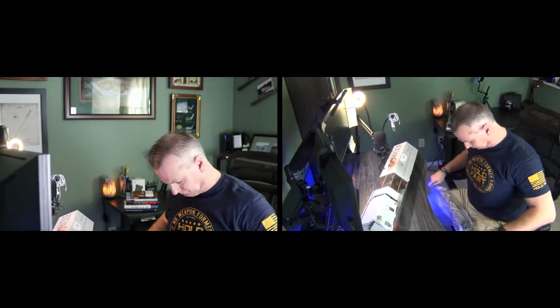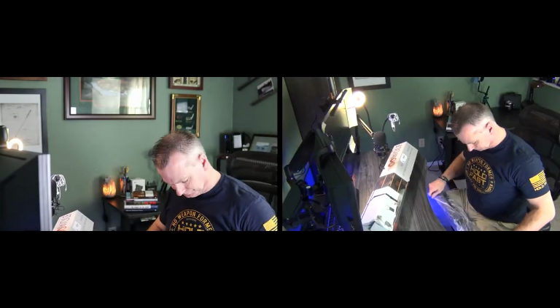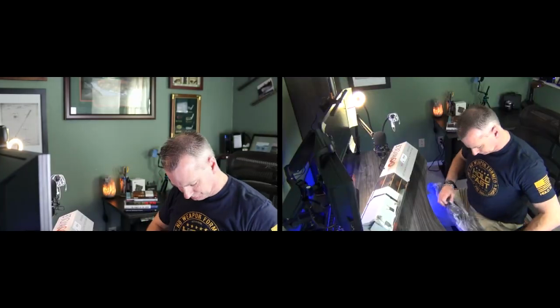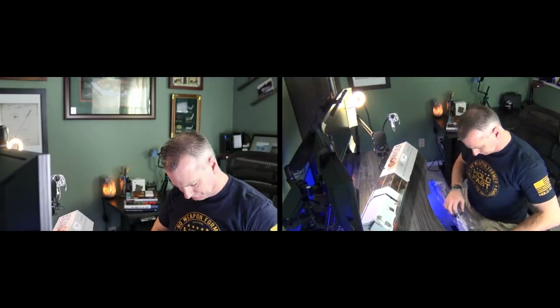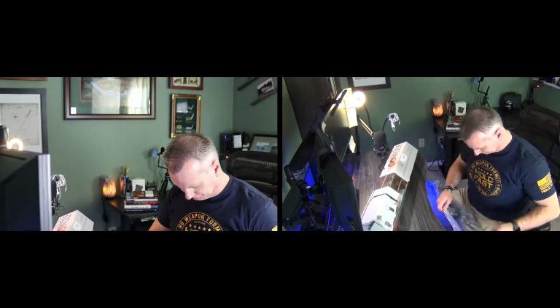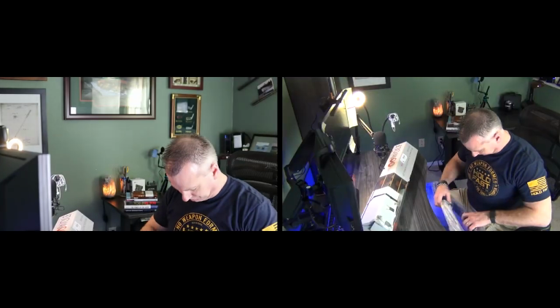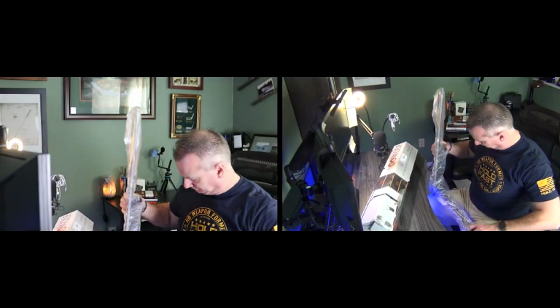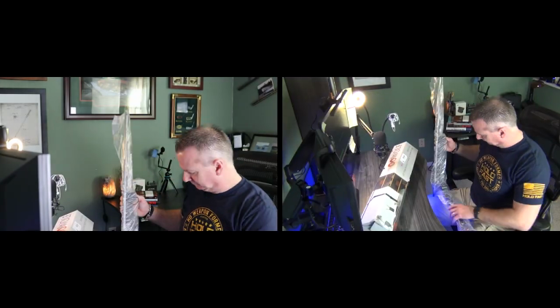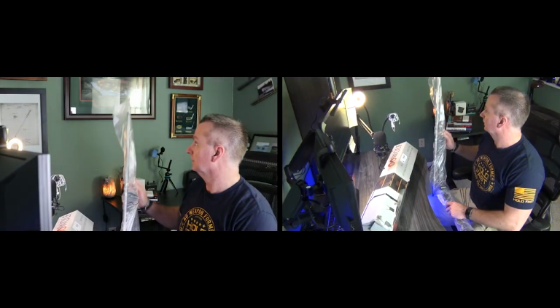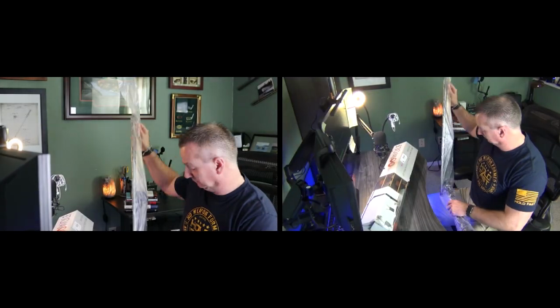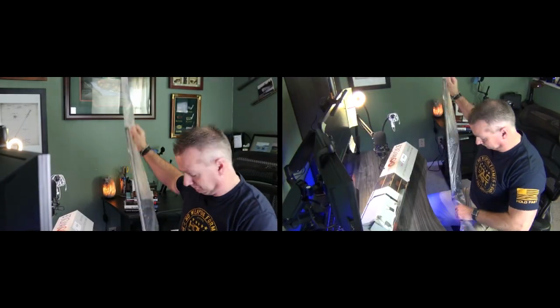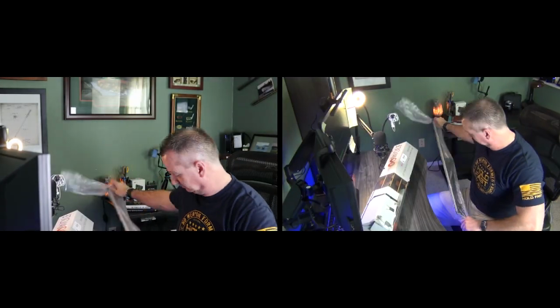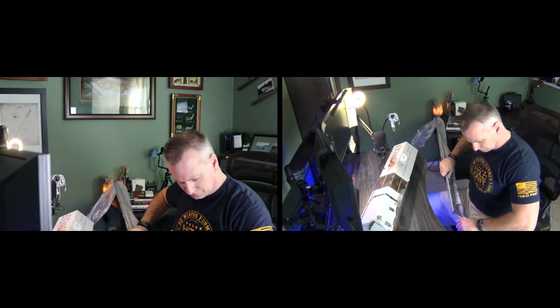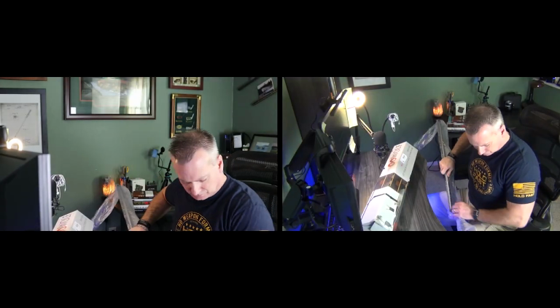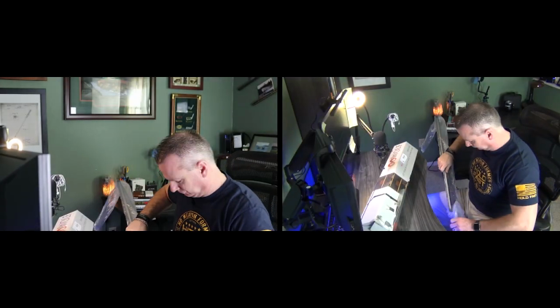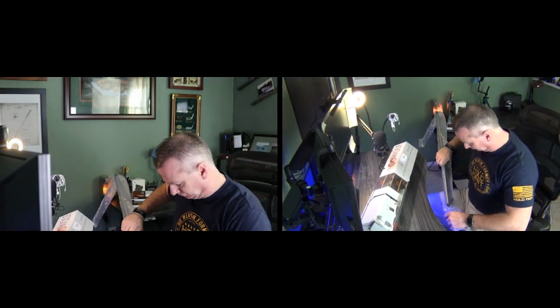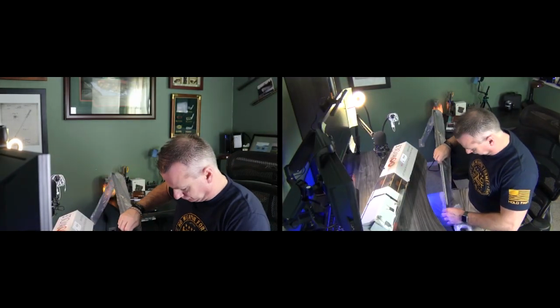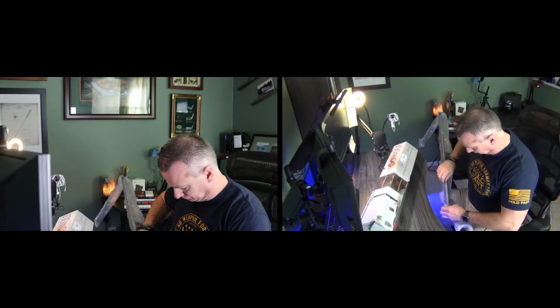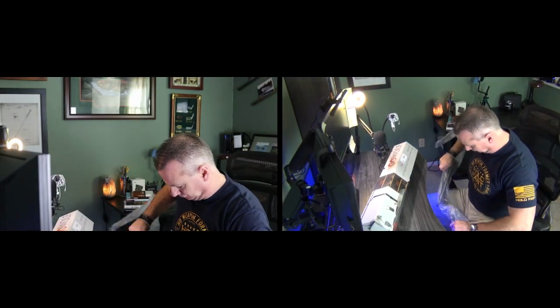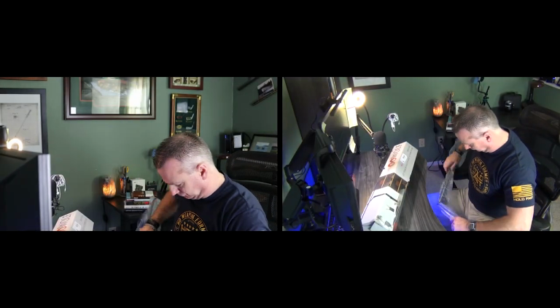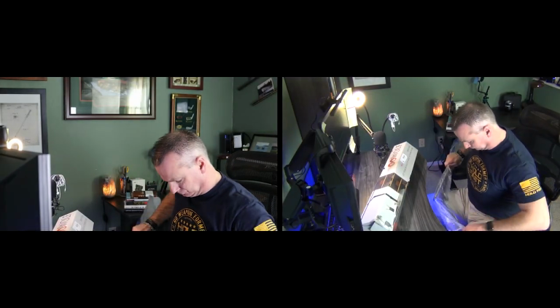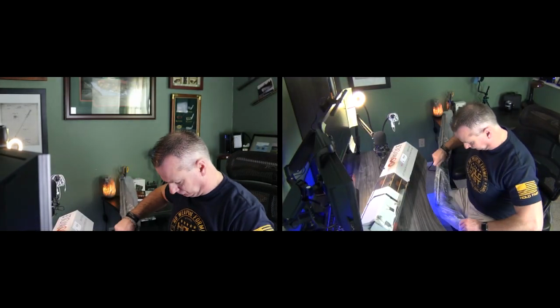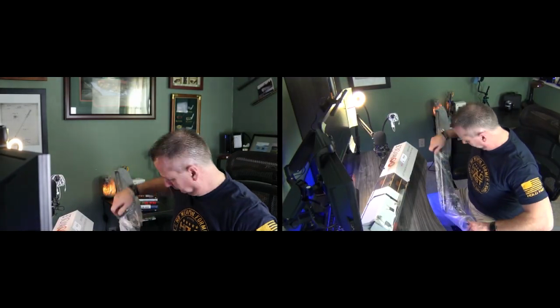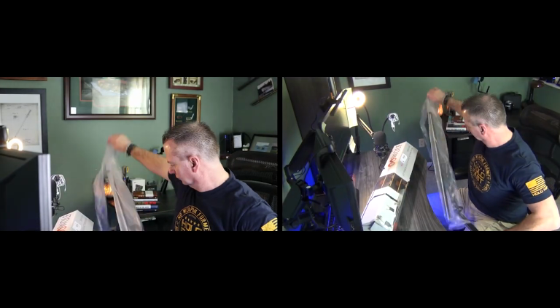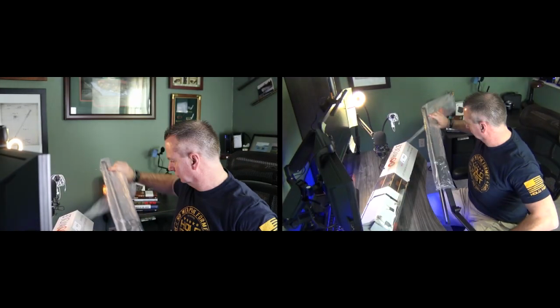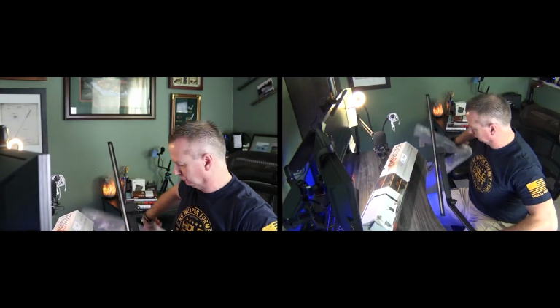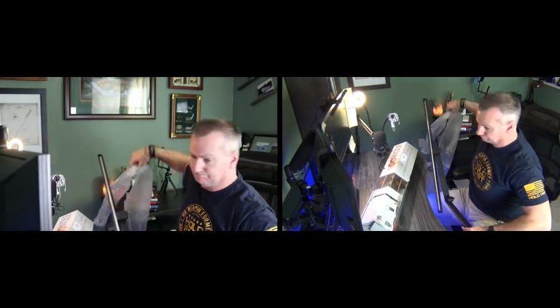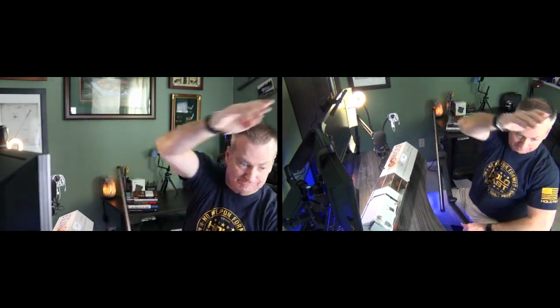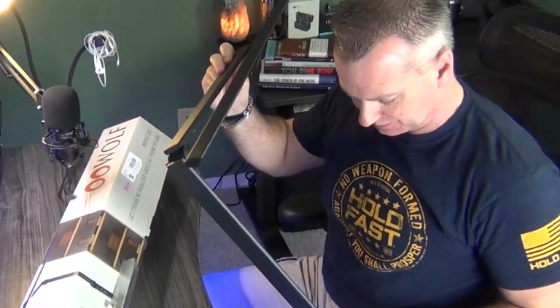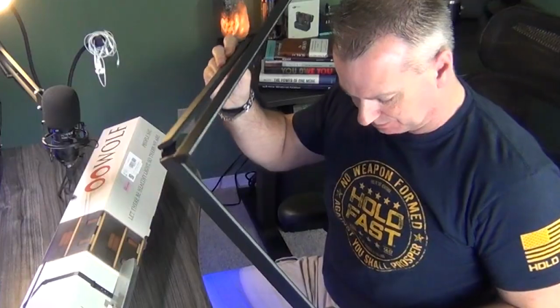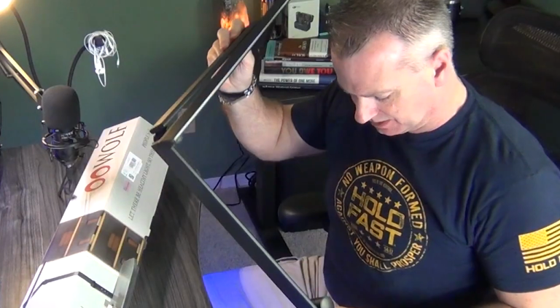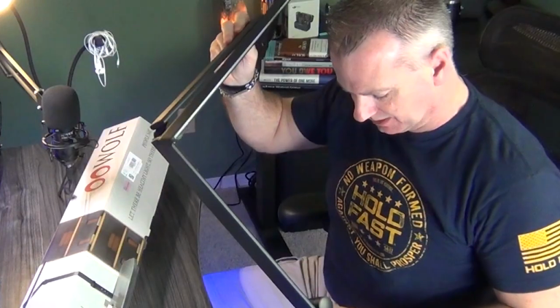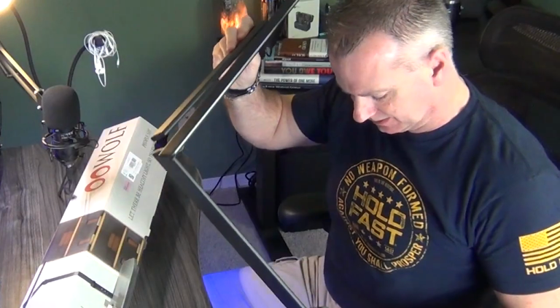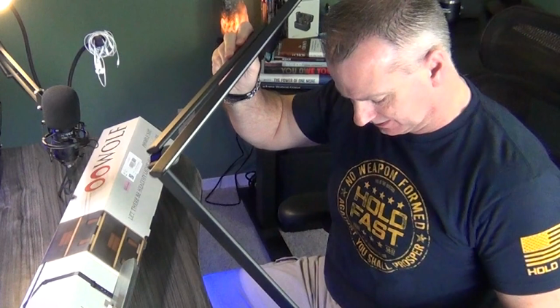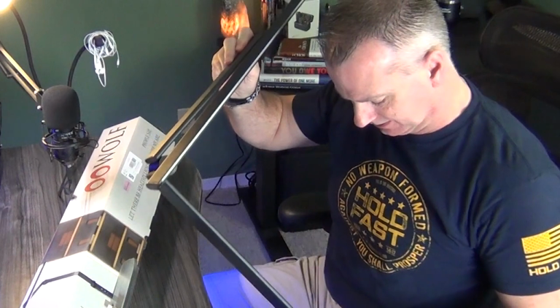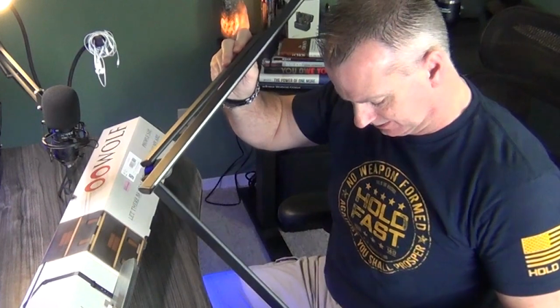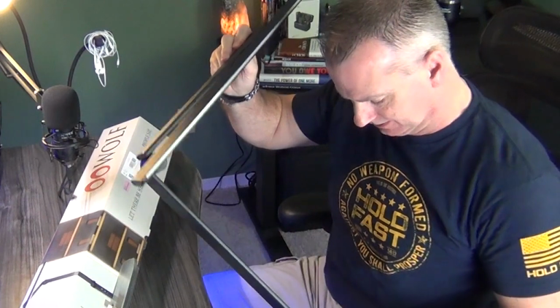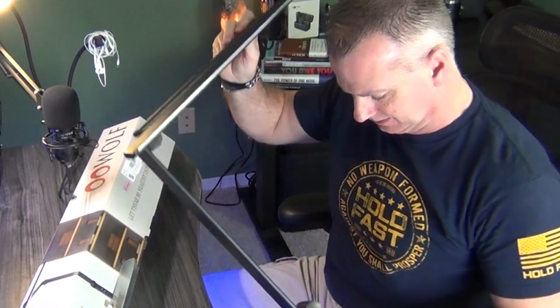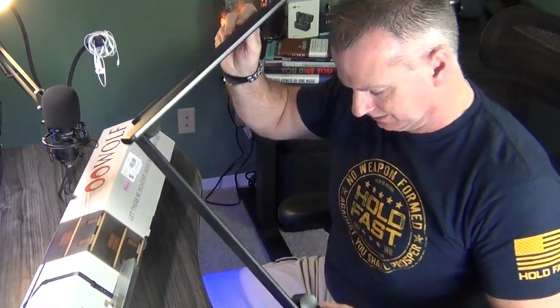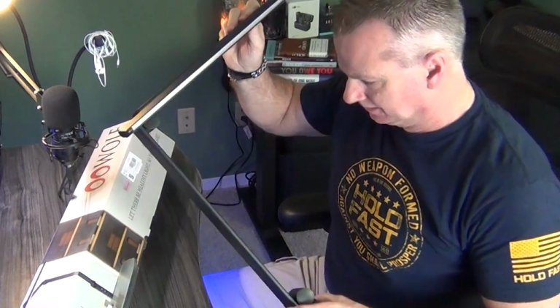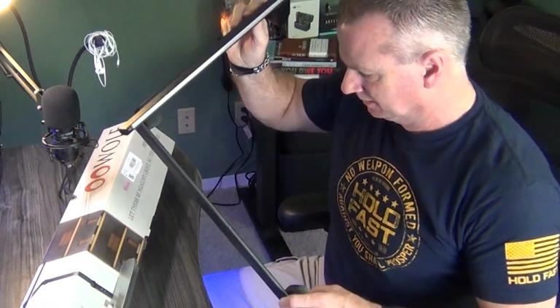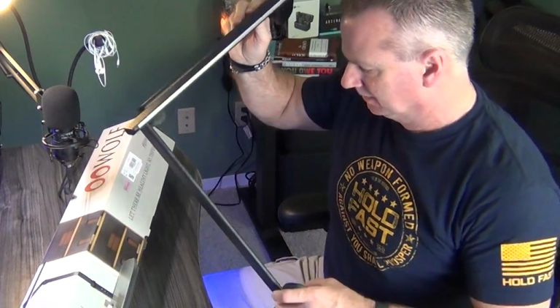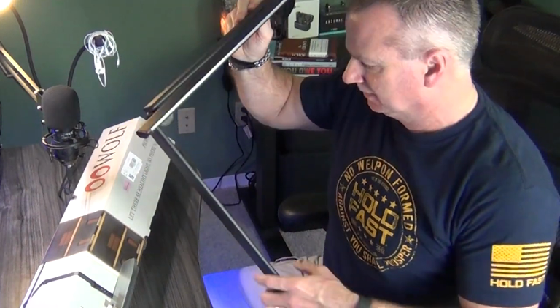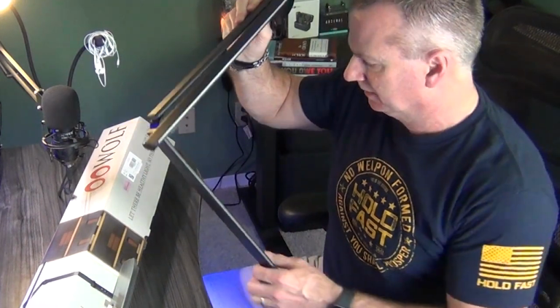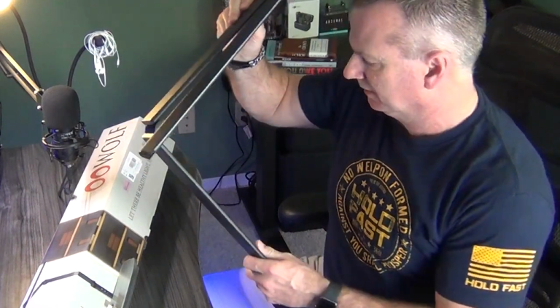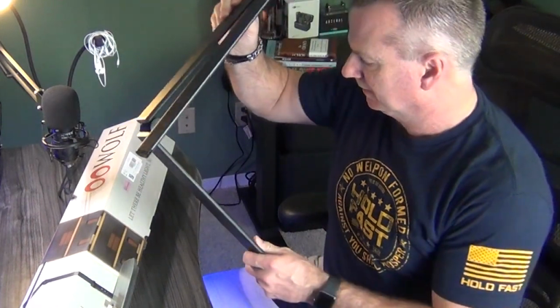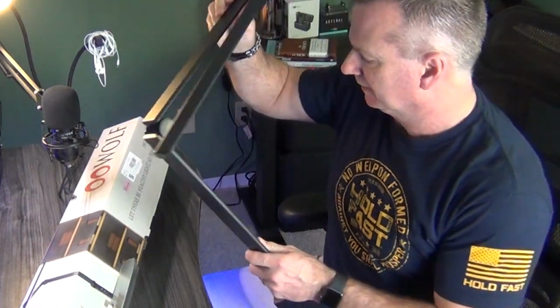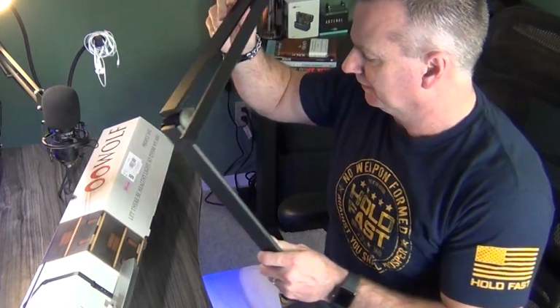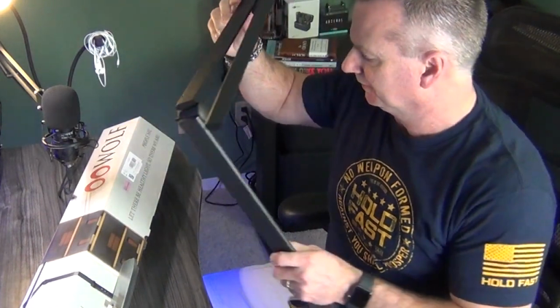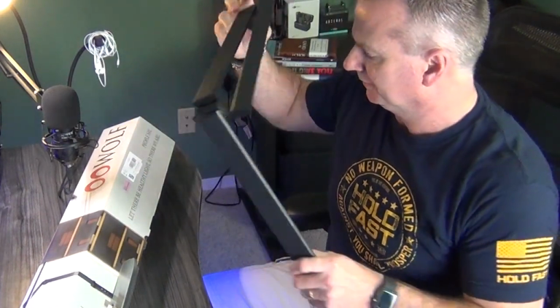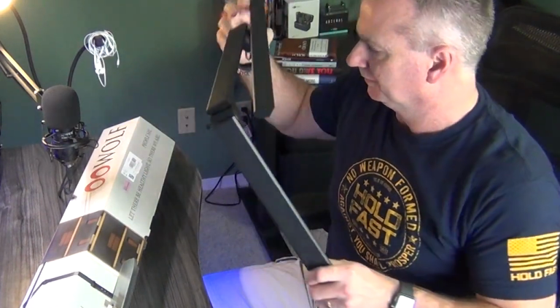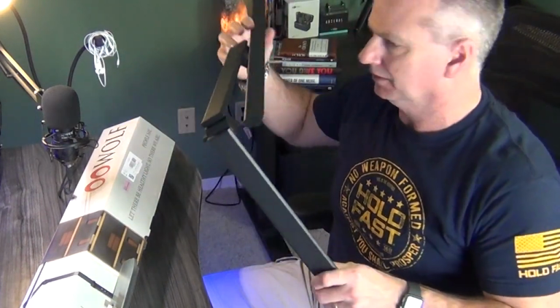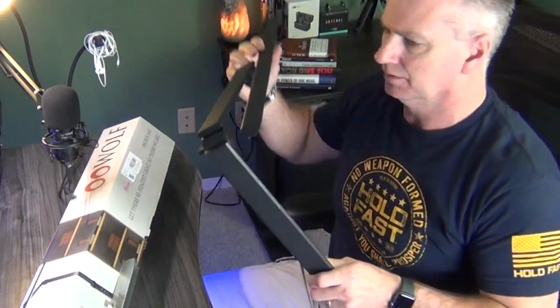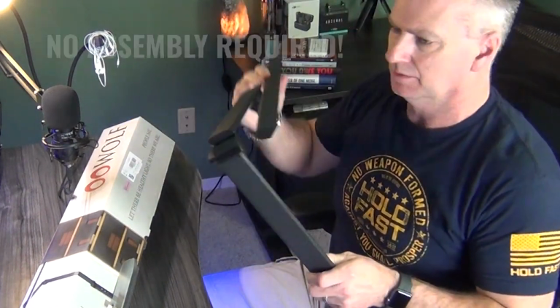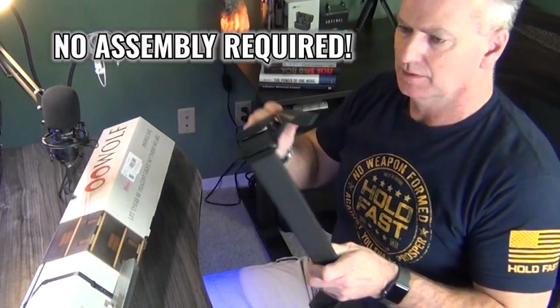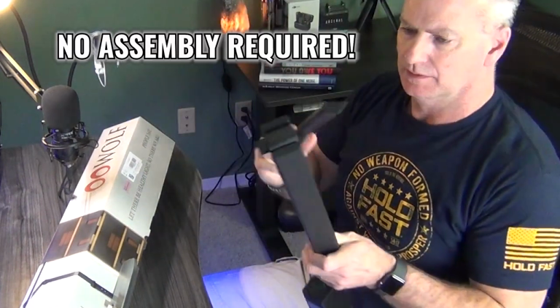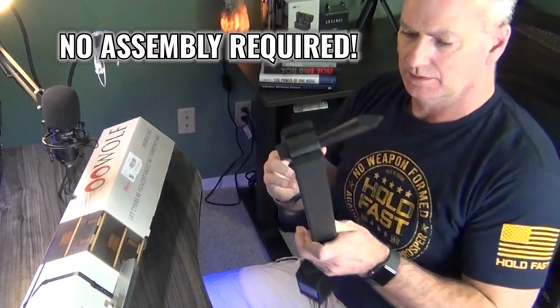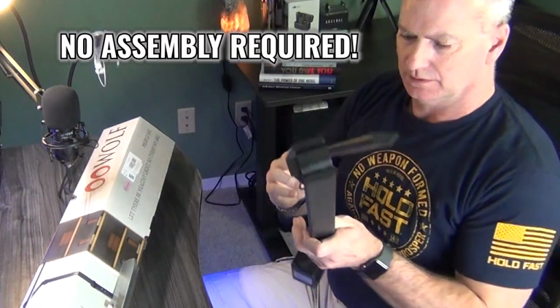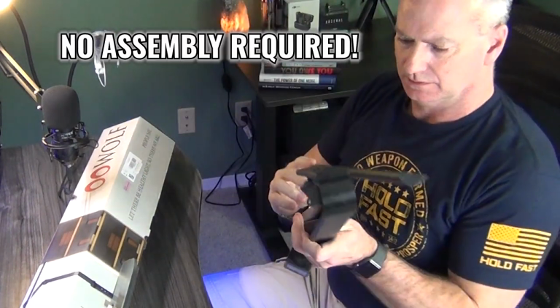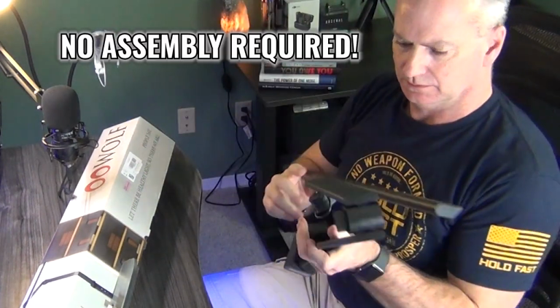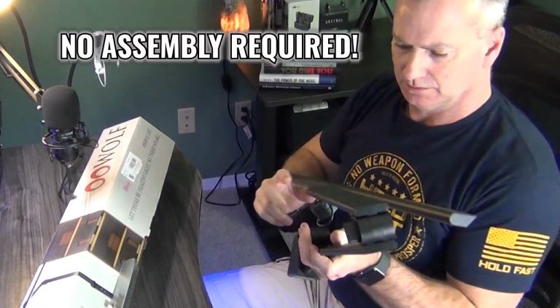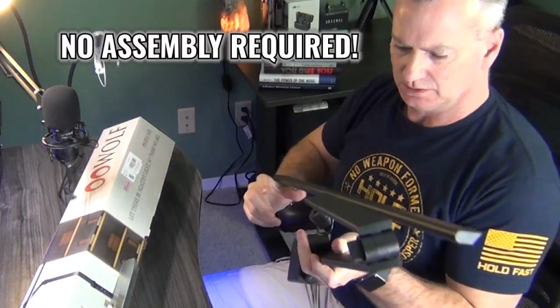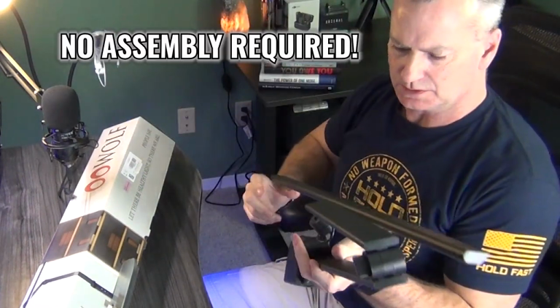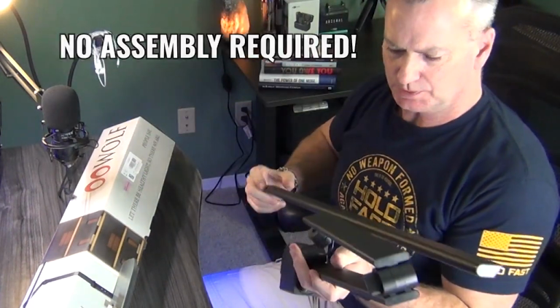First, let's unbox the desk lamp to see what we have inside. As we open up the box, we see that it's really pretty simple — nothing to put together.